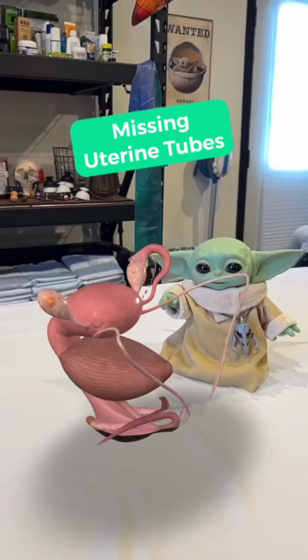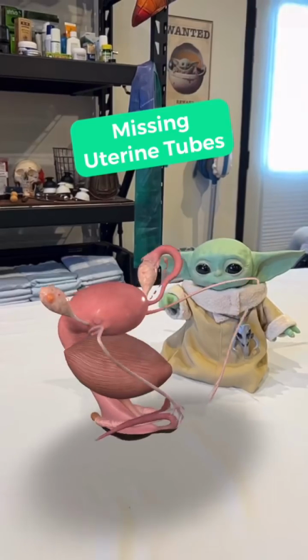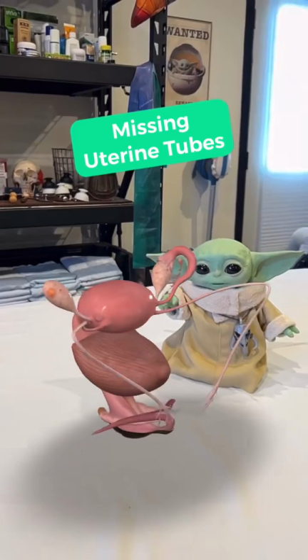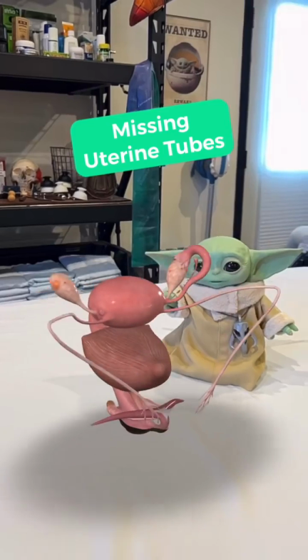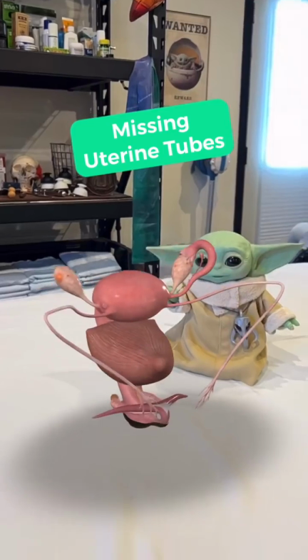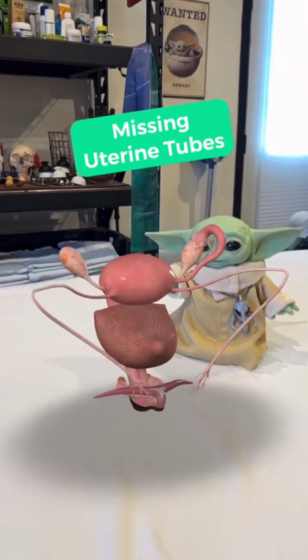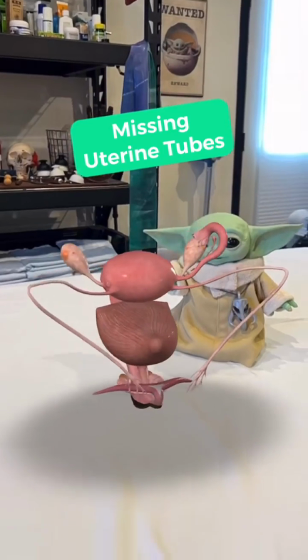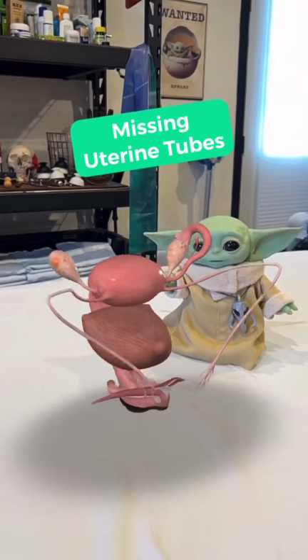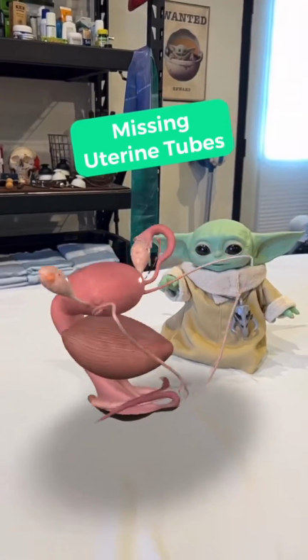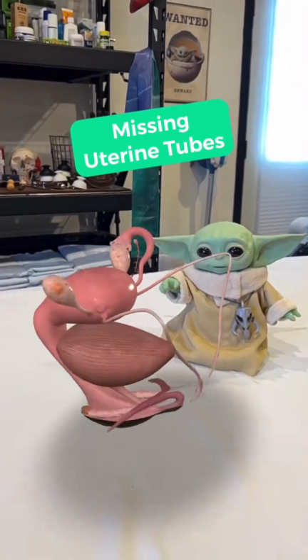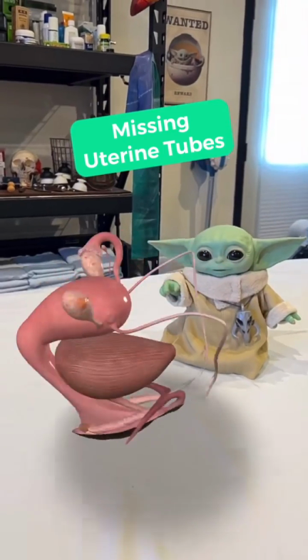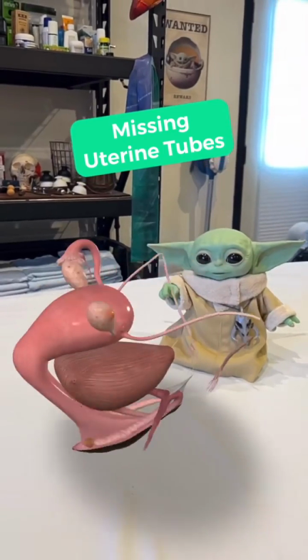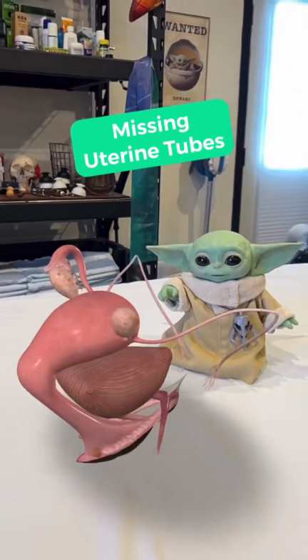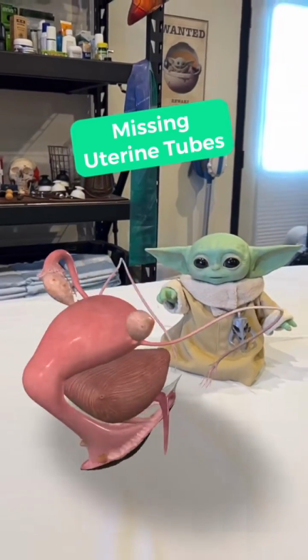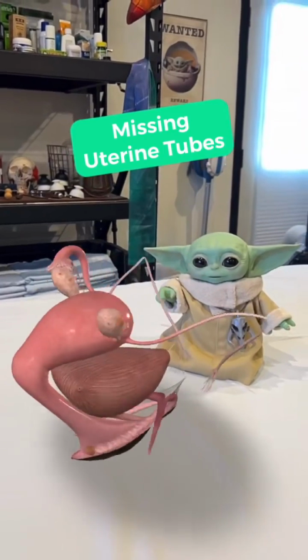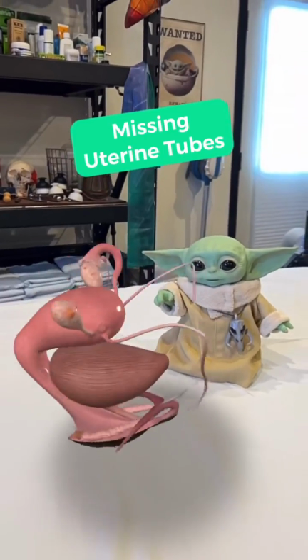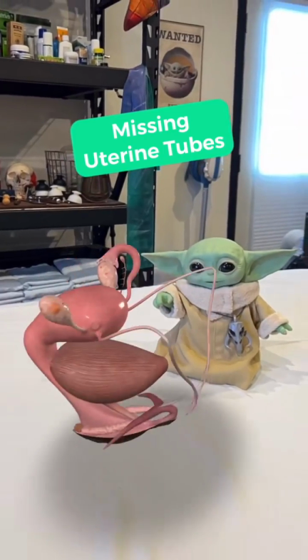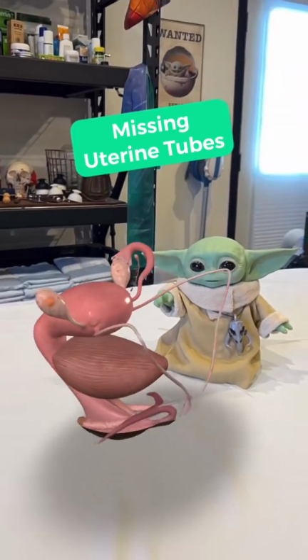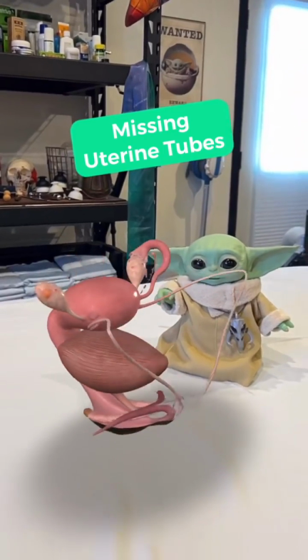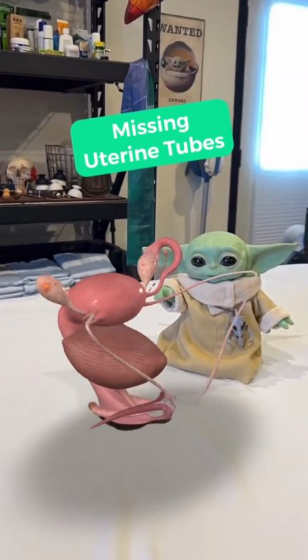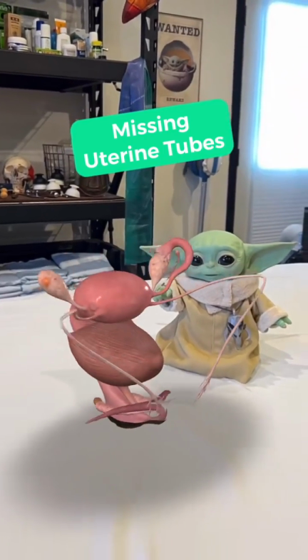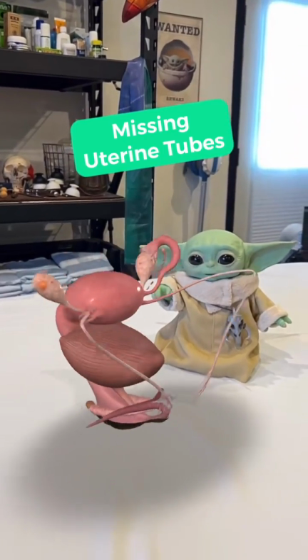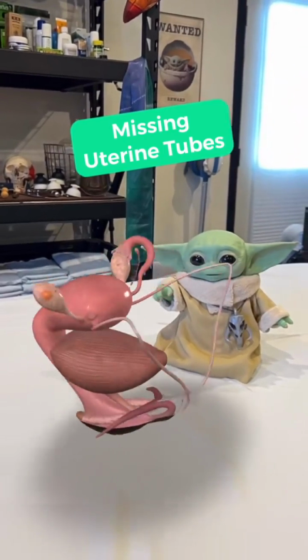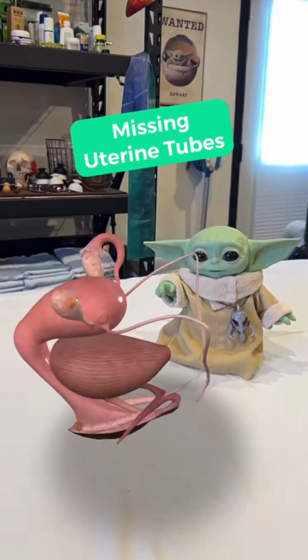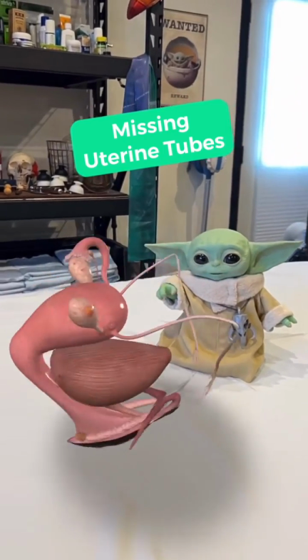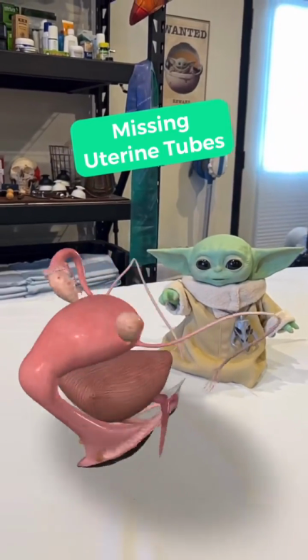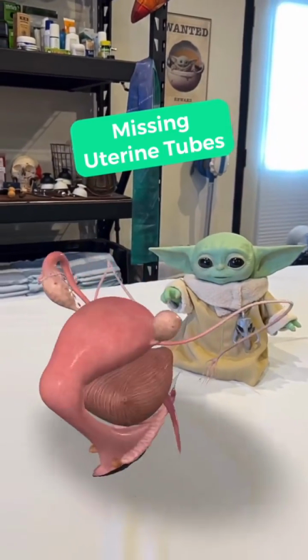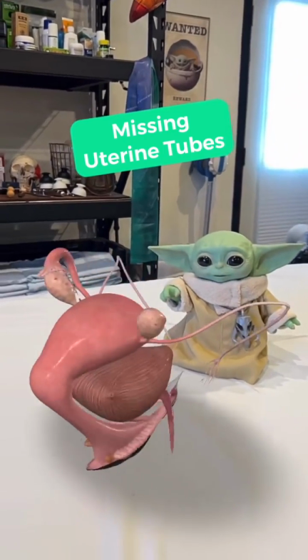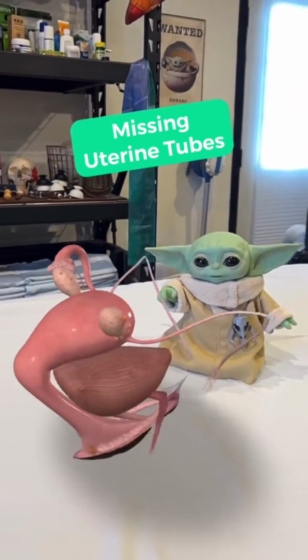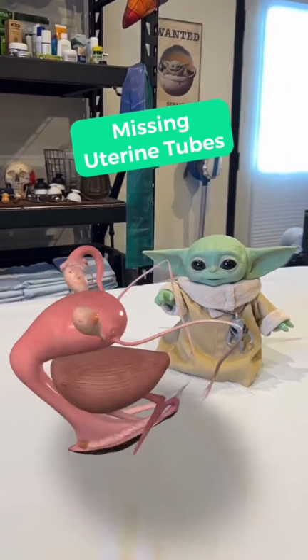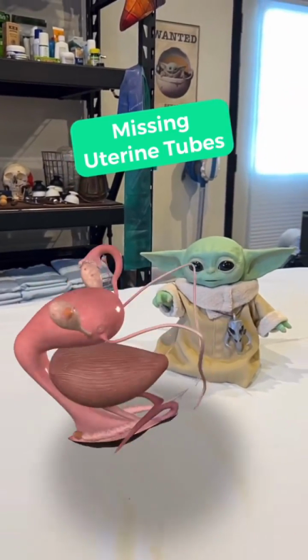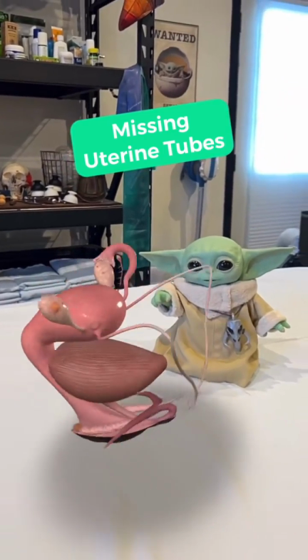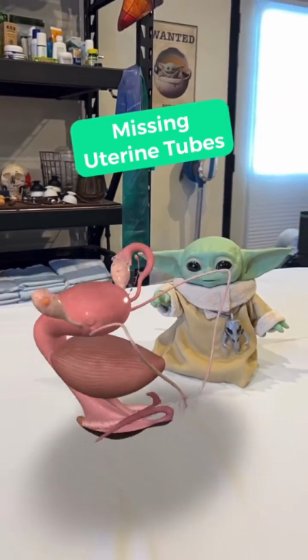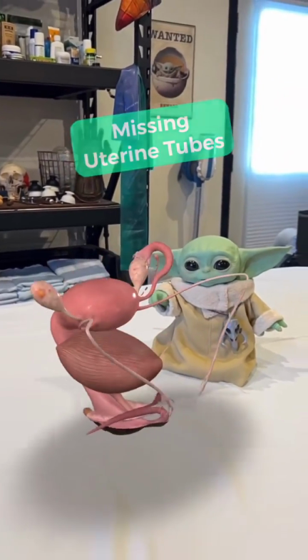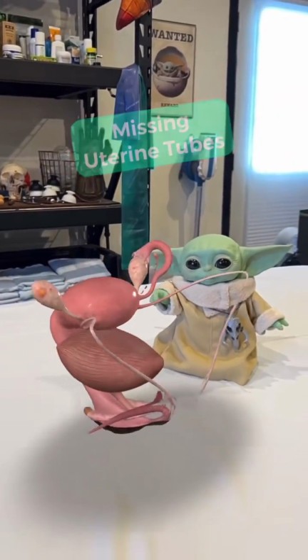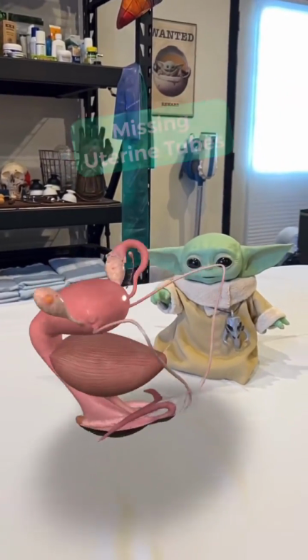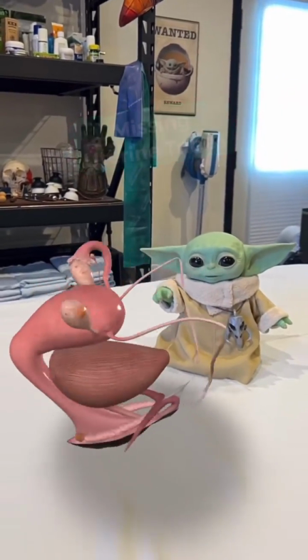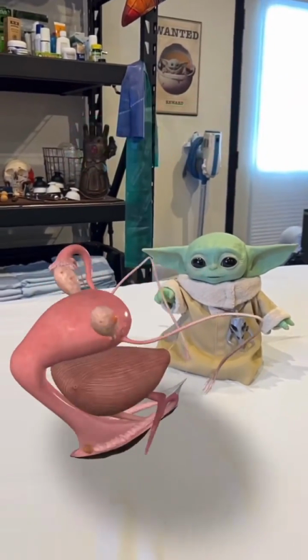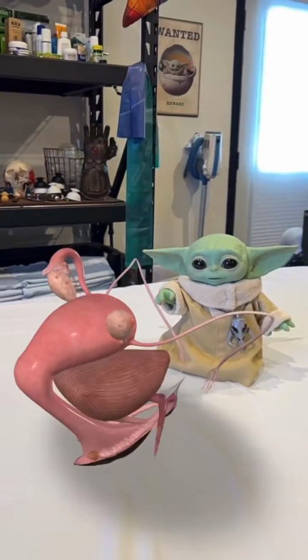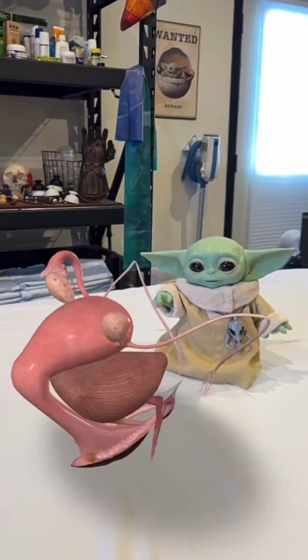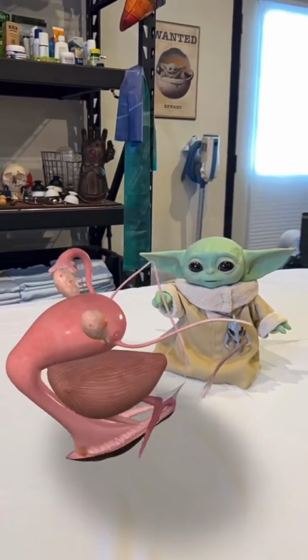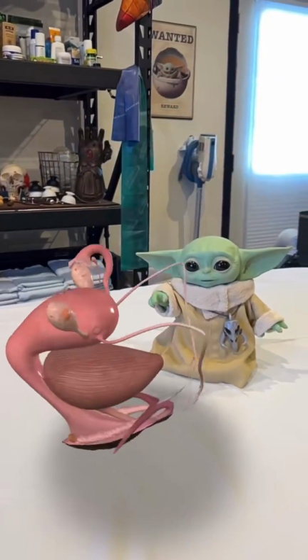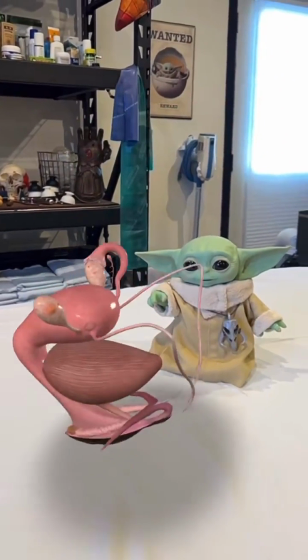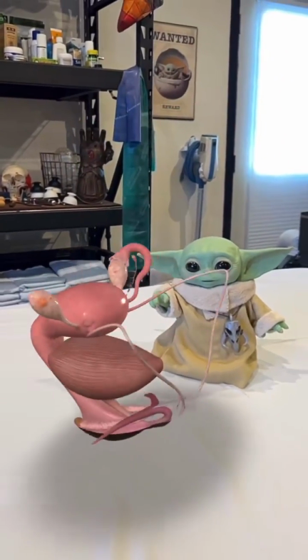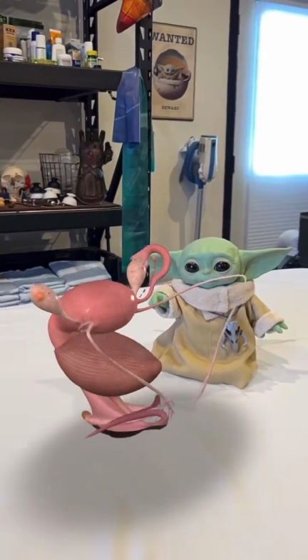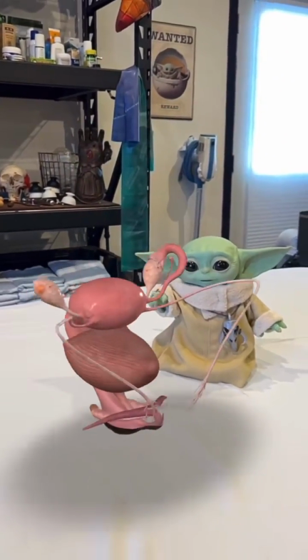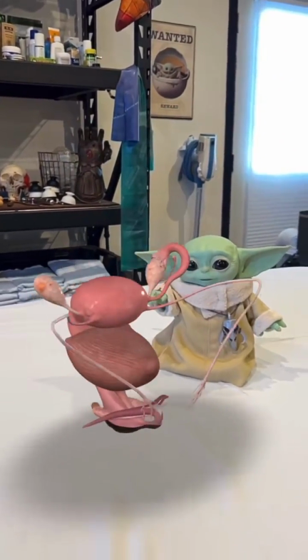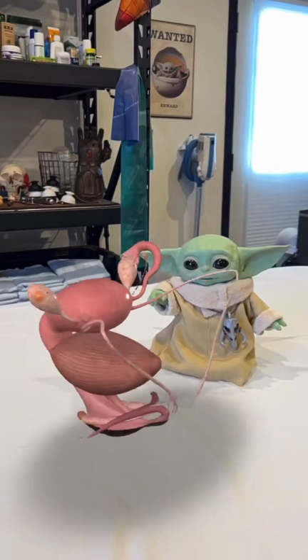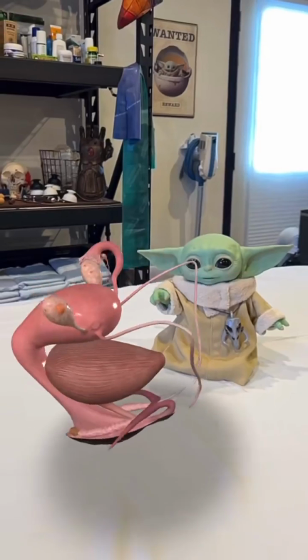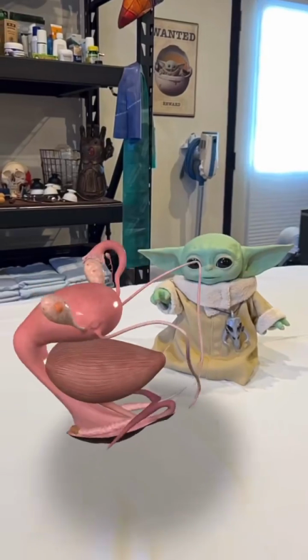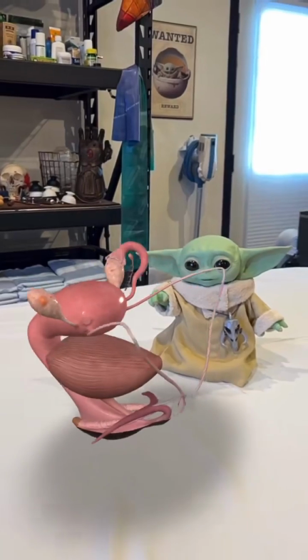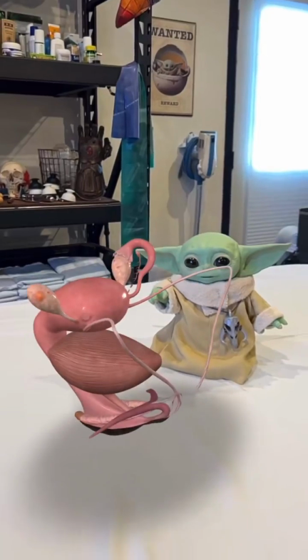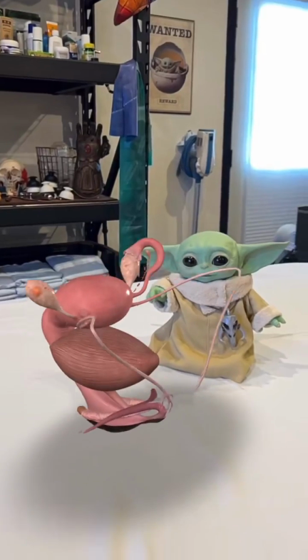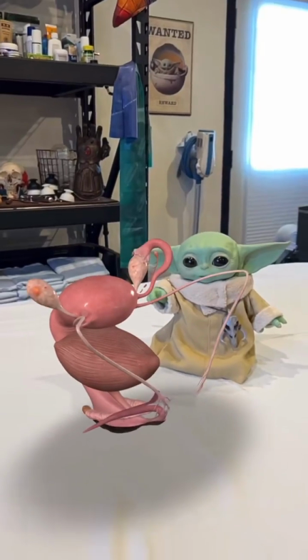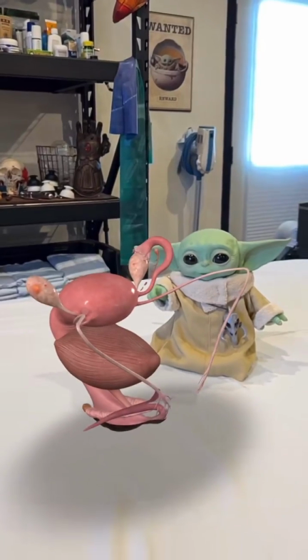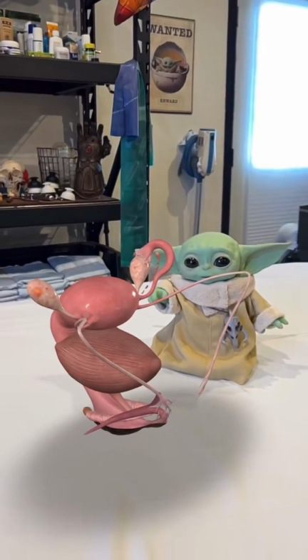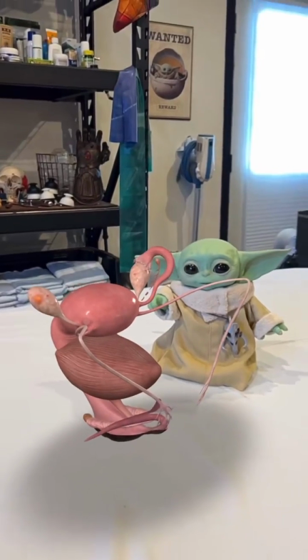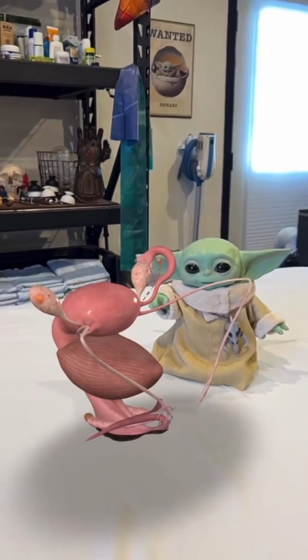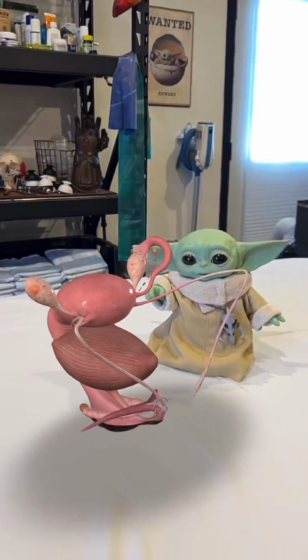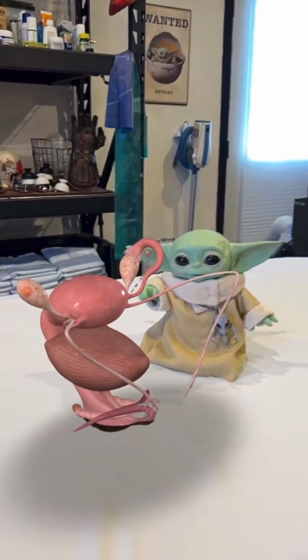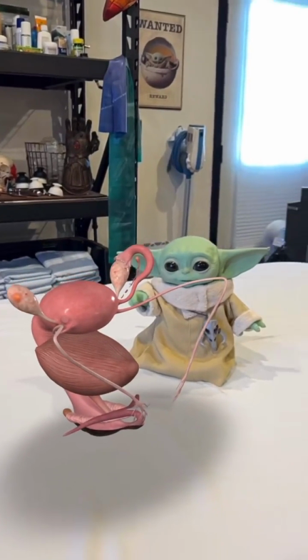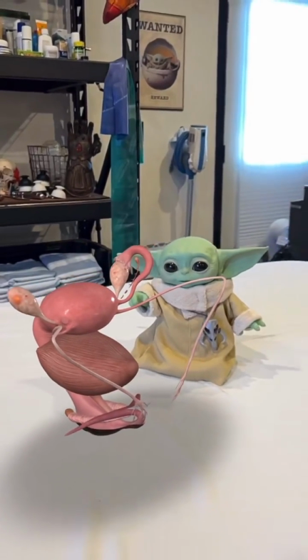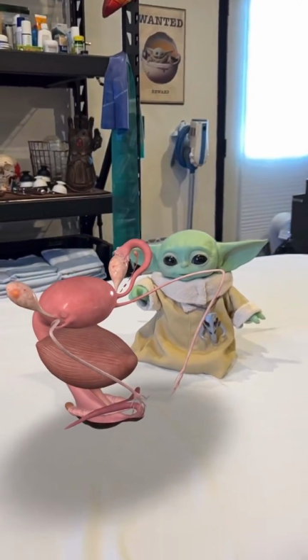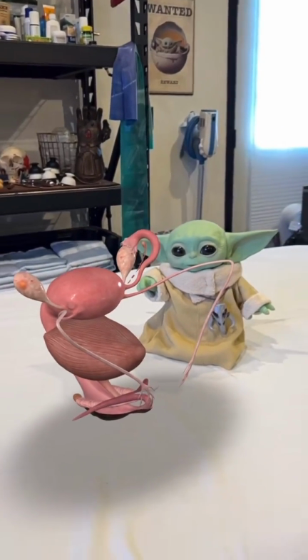Grogu, like, make it float around here a little bit. This is not the uterus you're looking for. Okay, I'll stop screwing around.